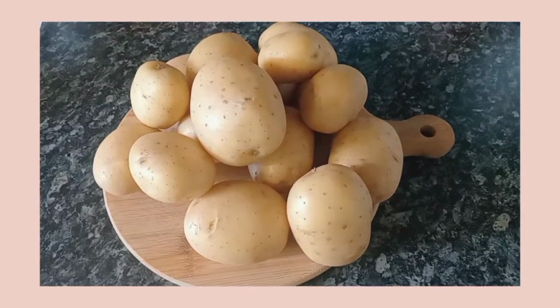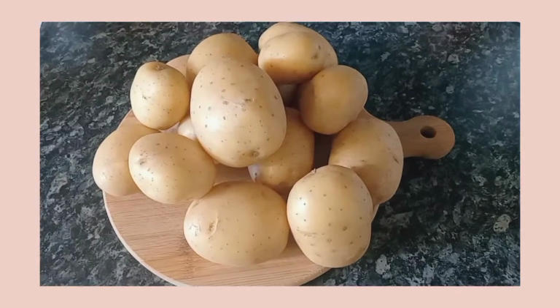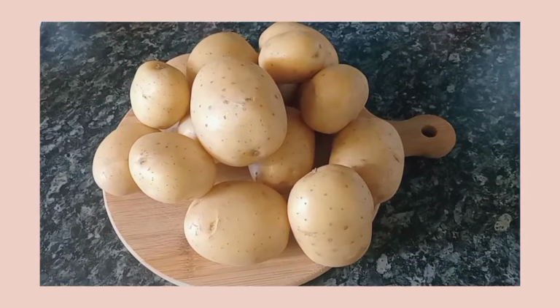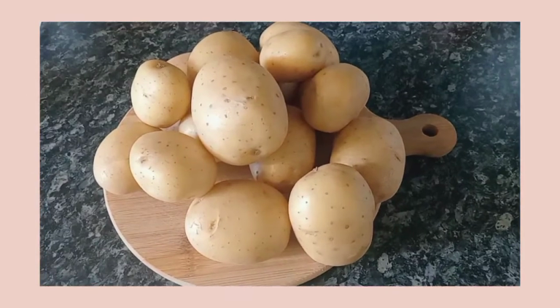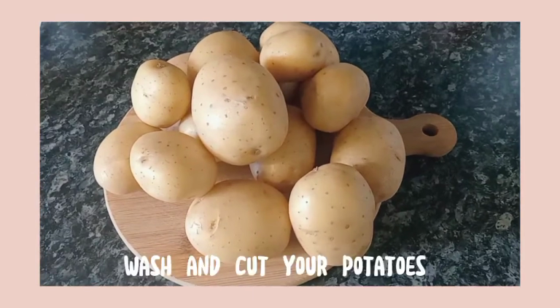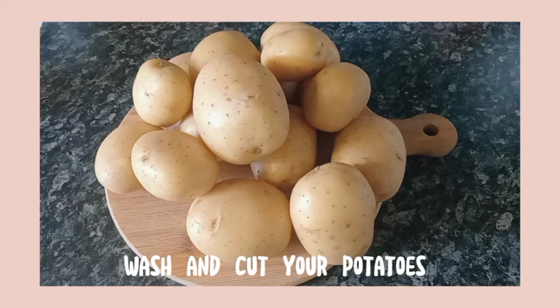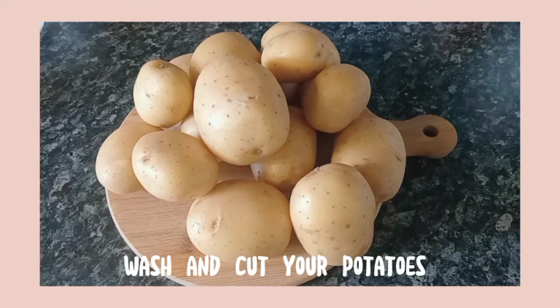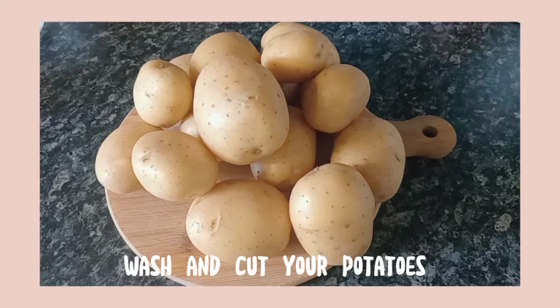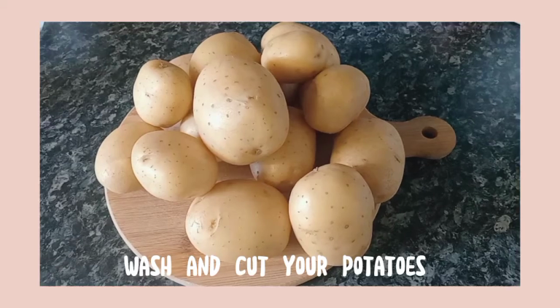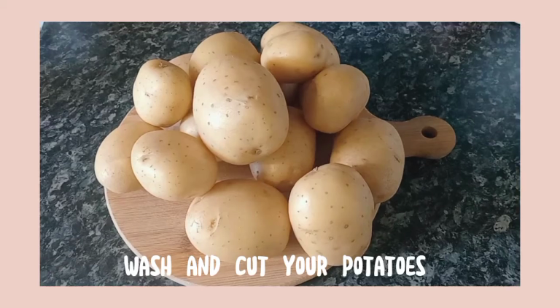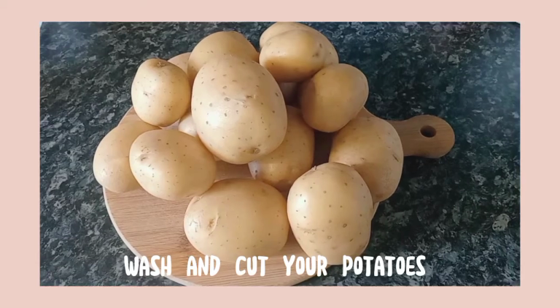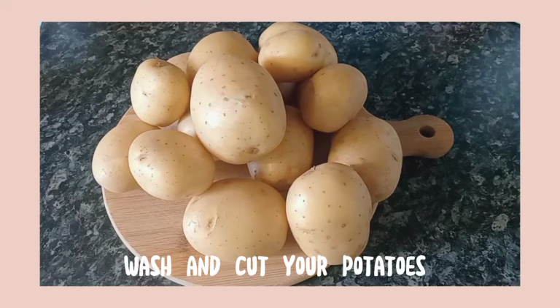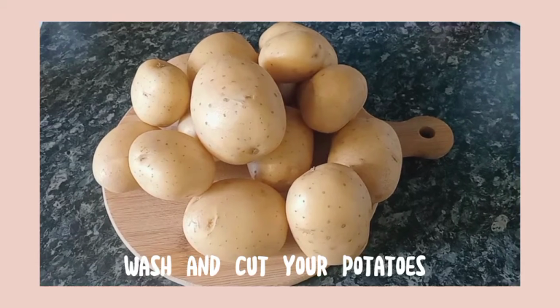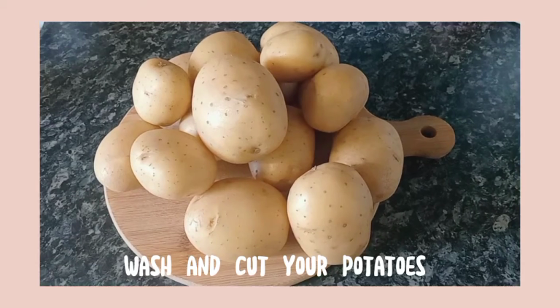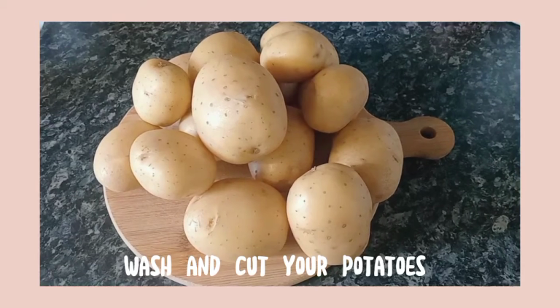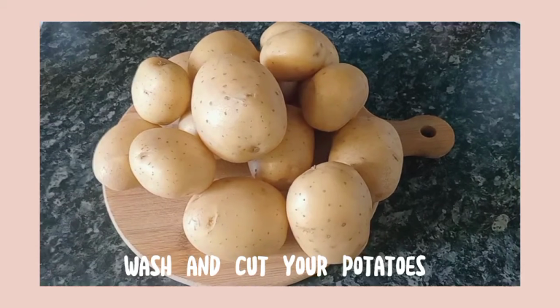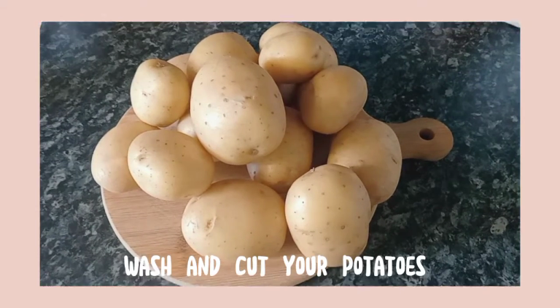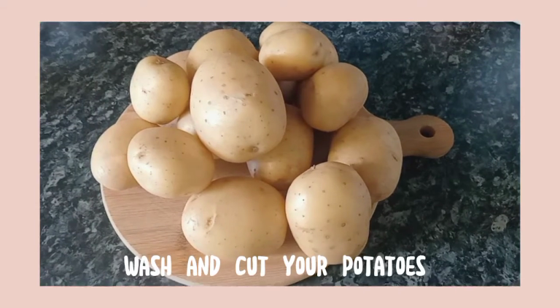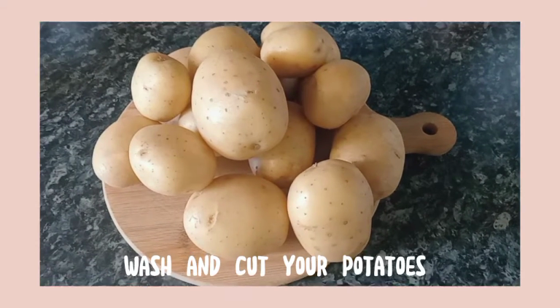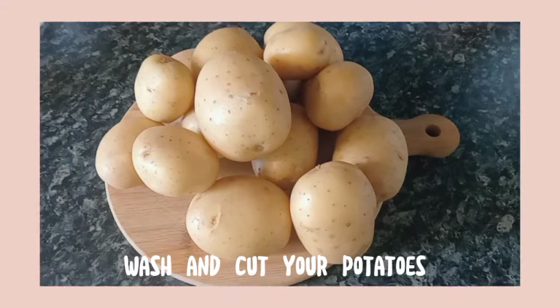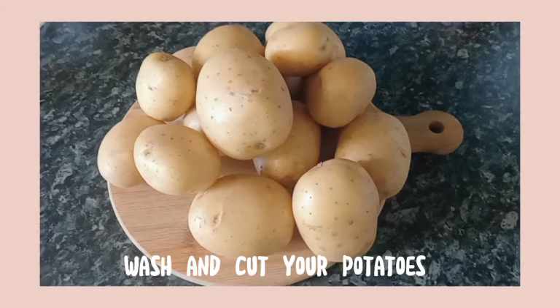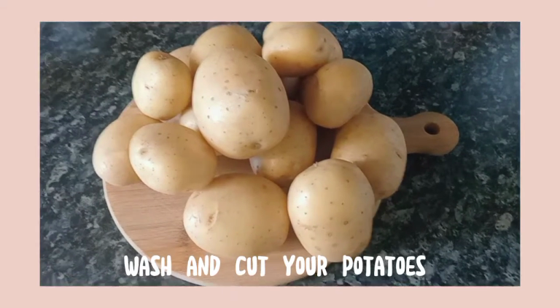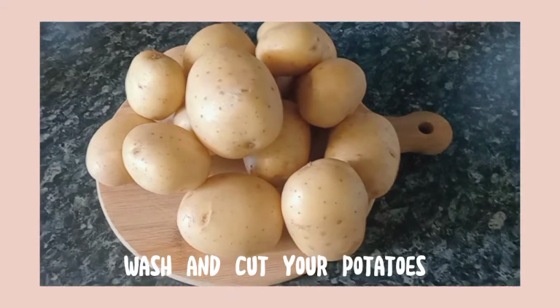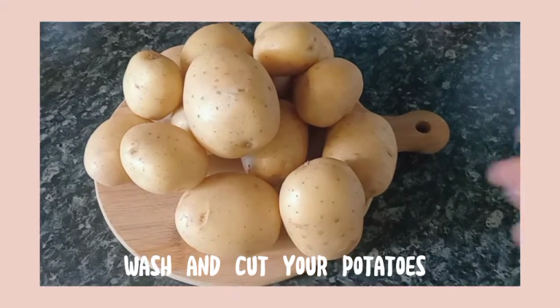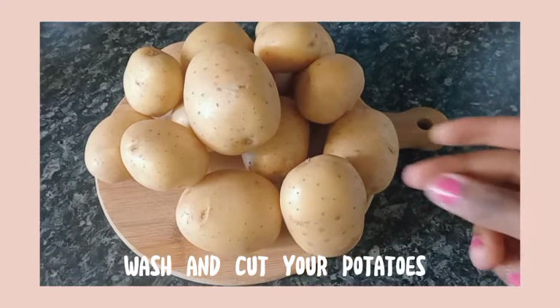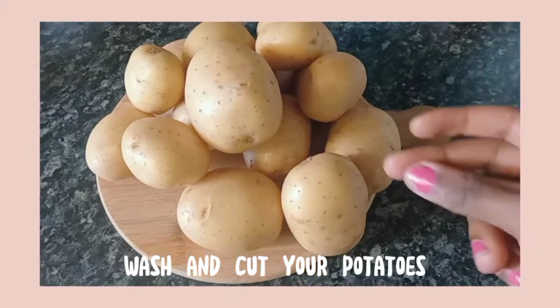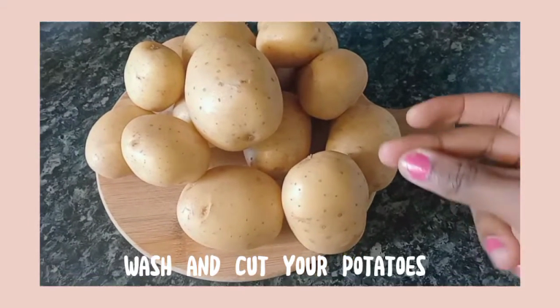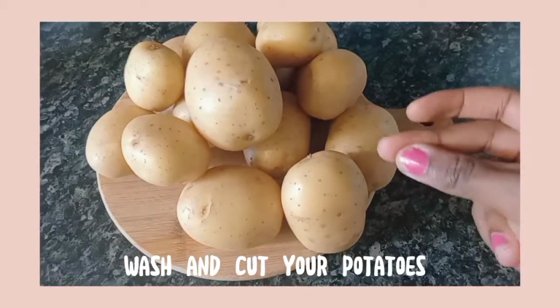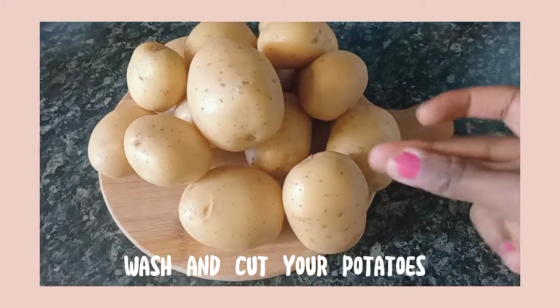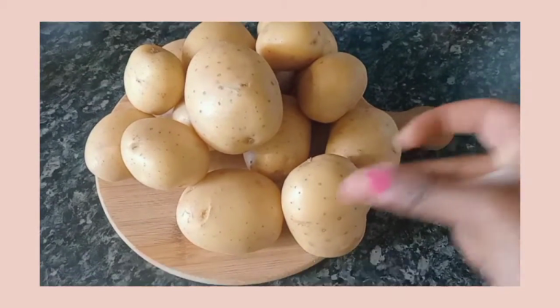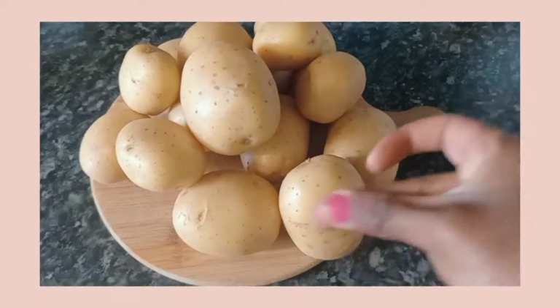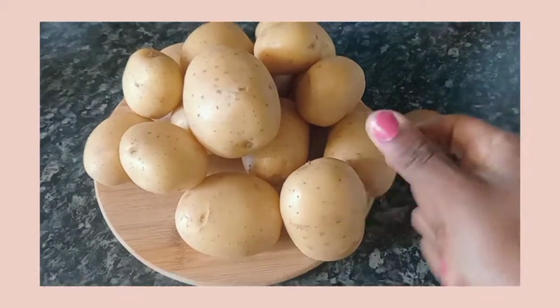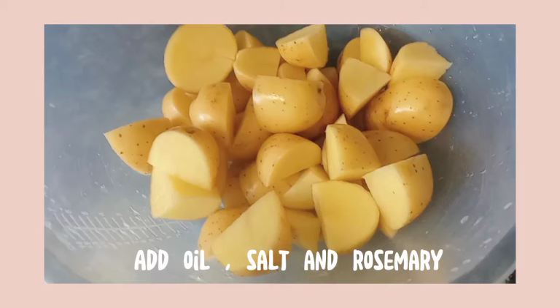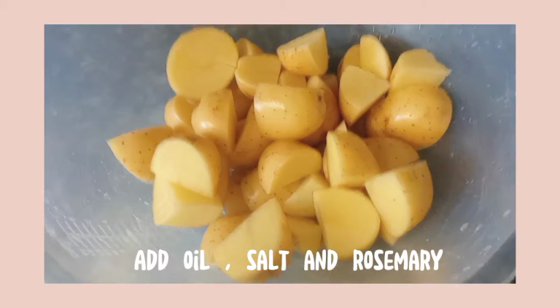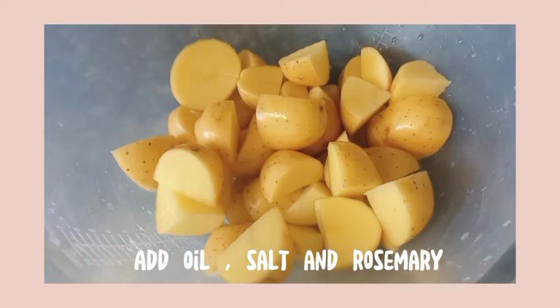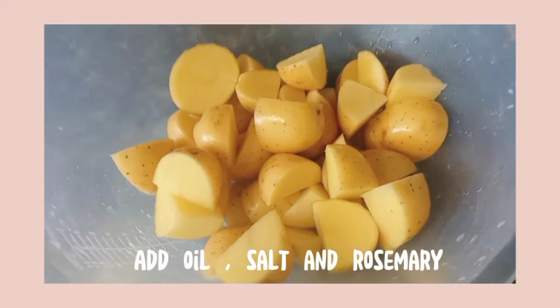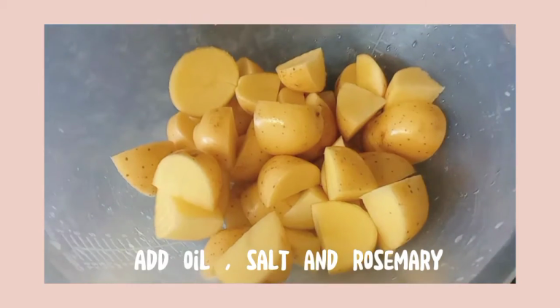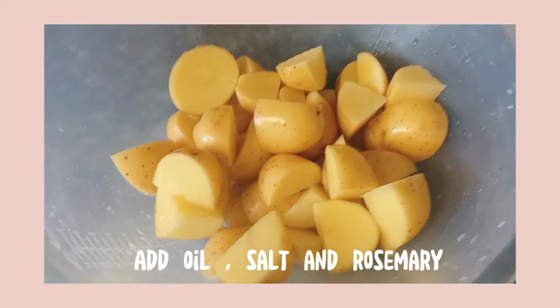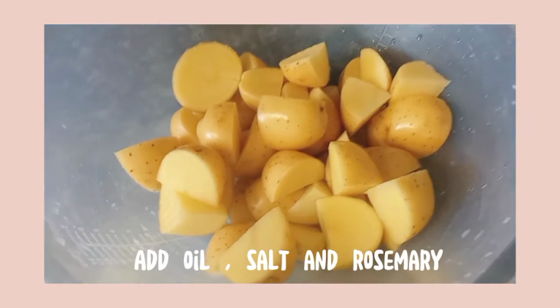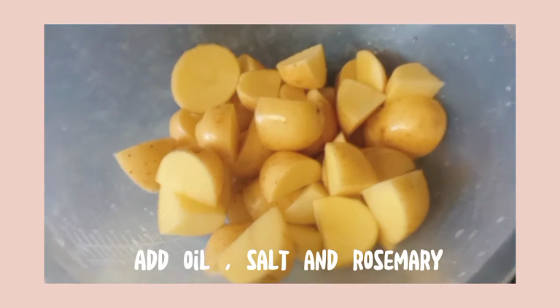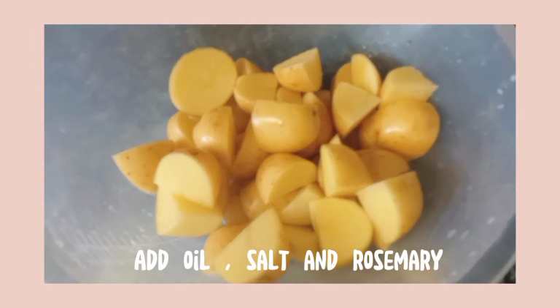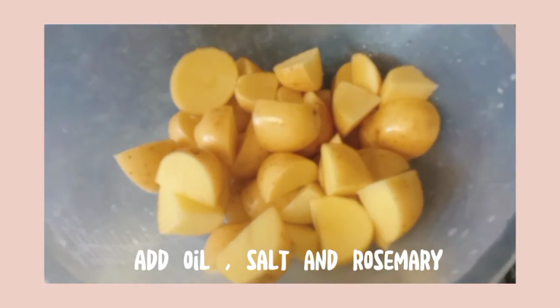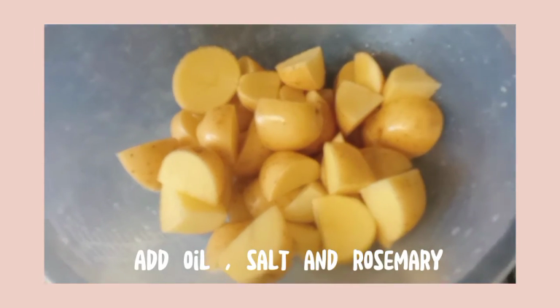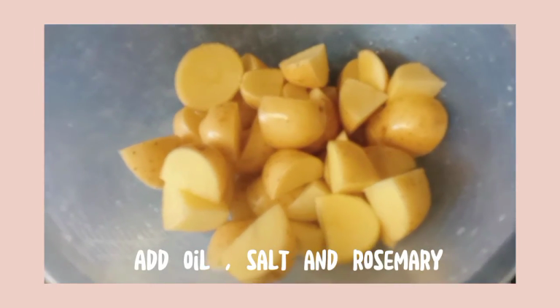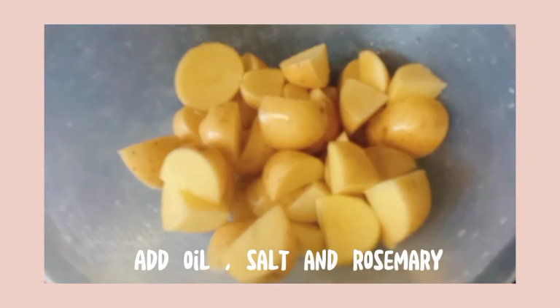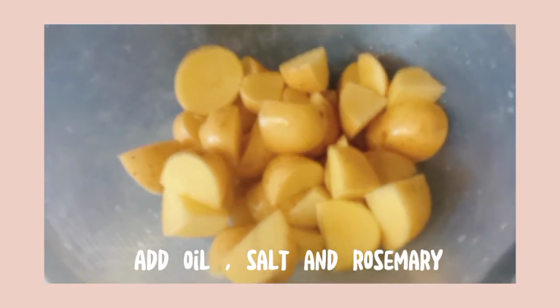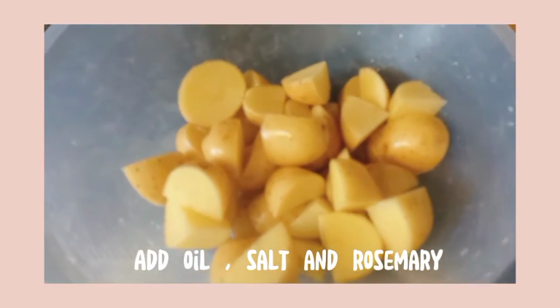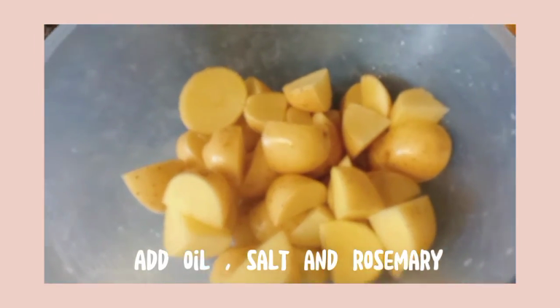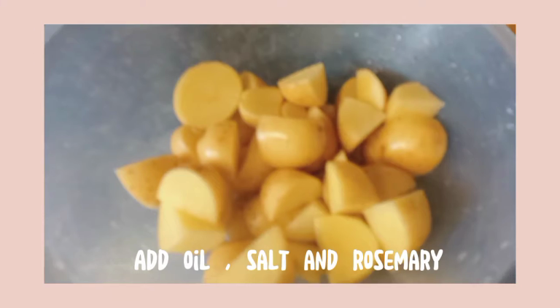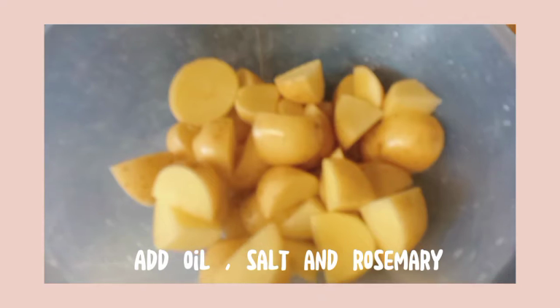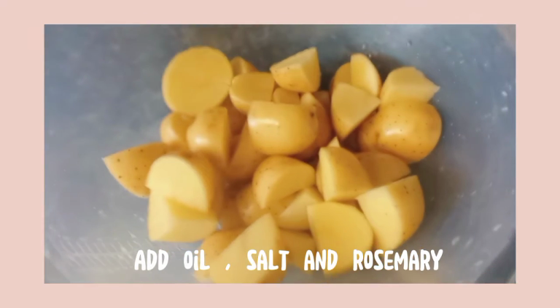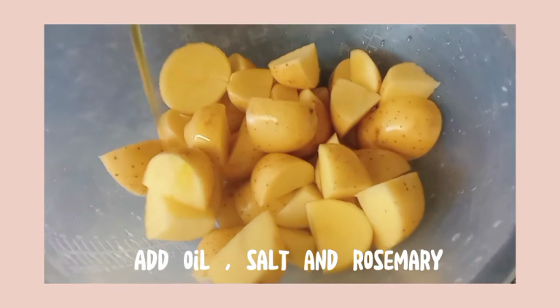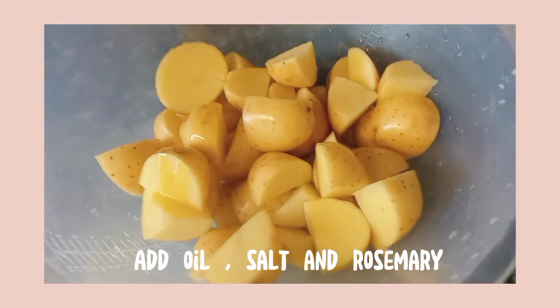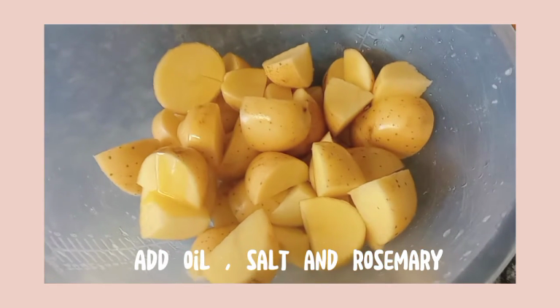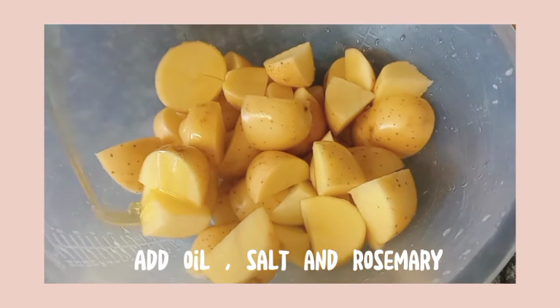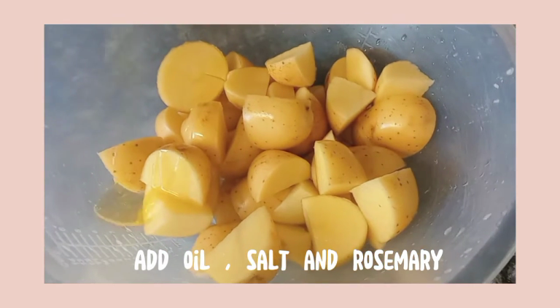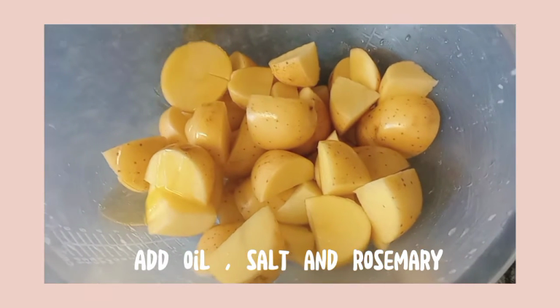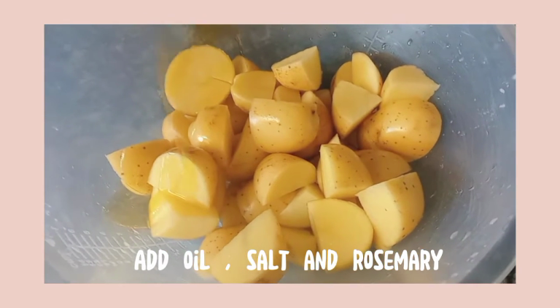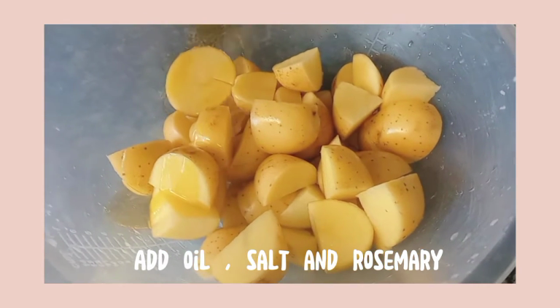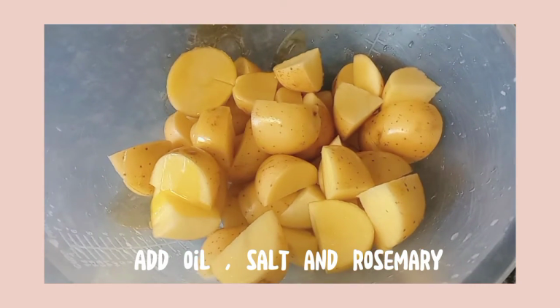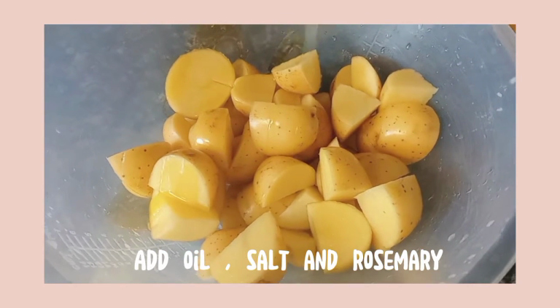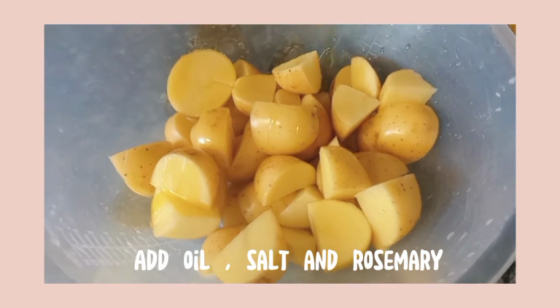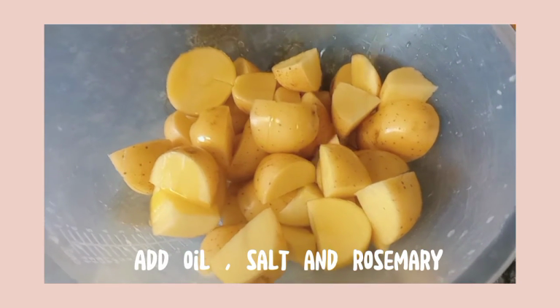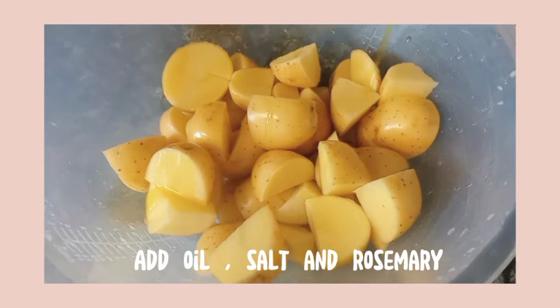Wash and cut your potatoes — you can remove the skin or keep it on. I decided to keep it on, and then I just added oil, salt, and rosemary.